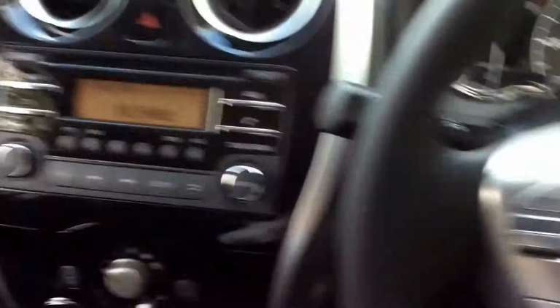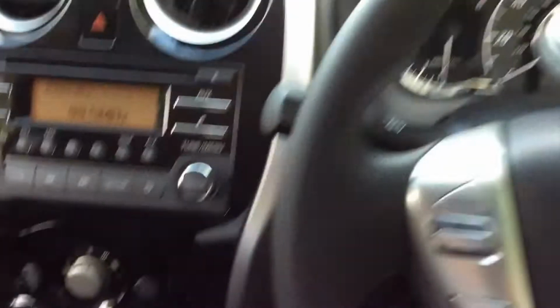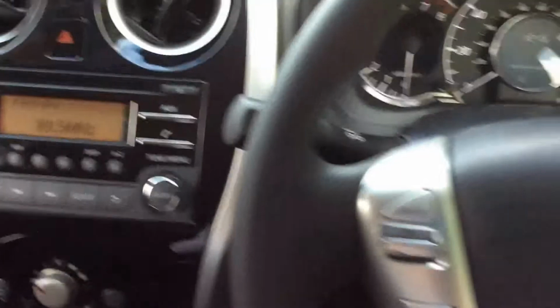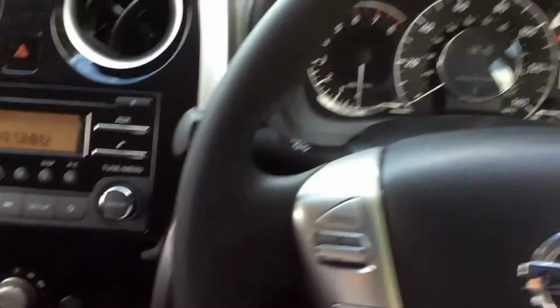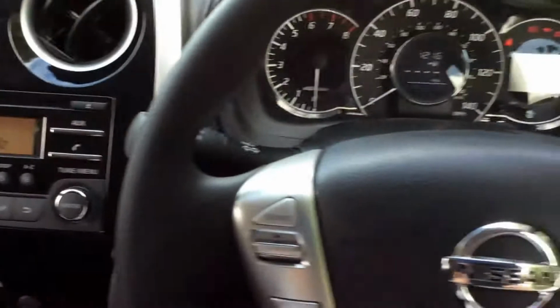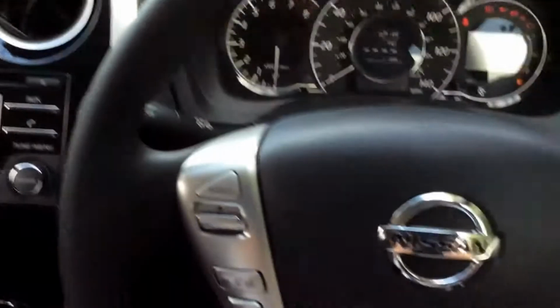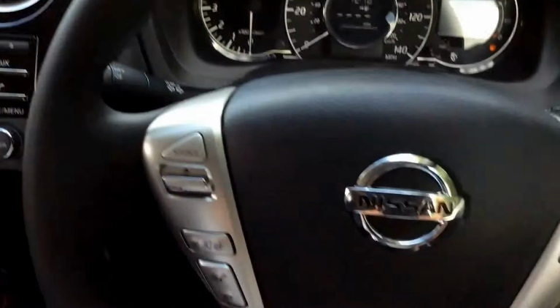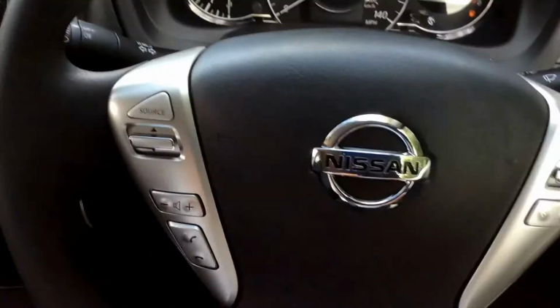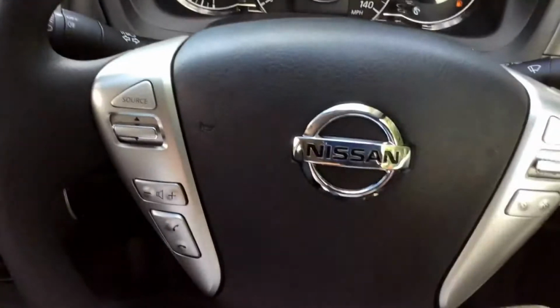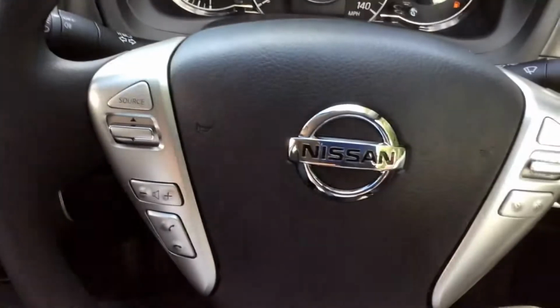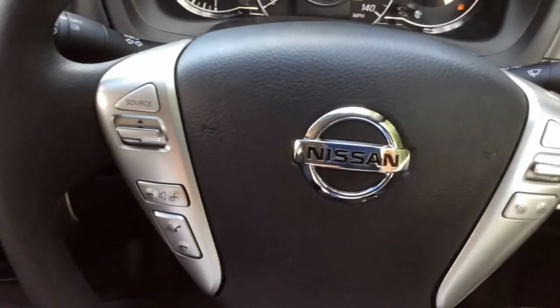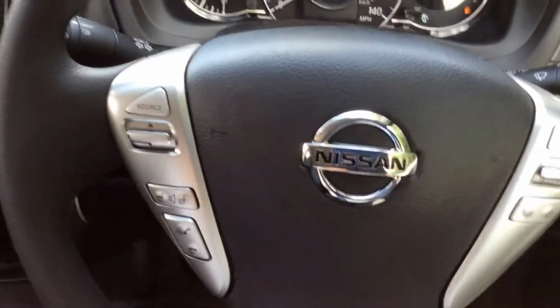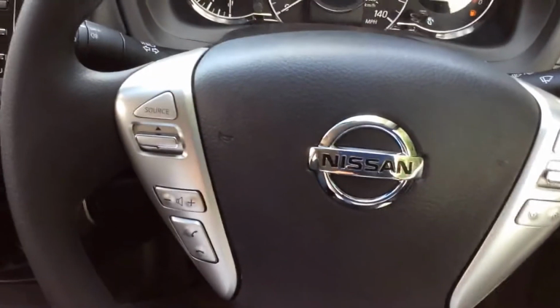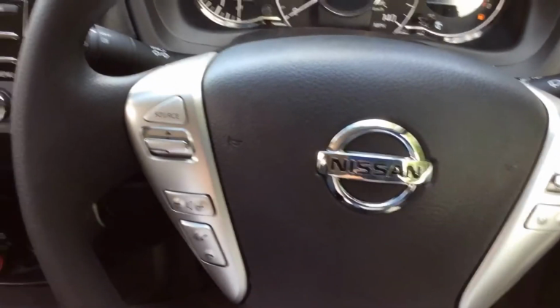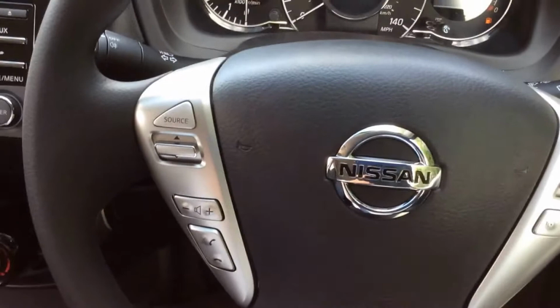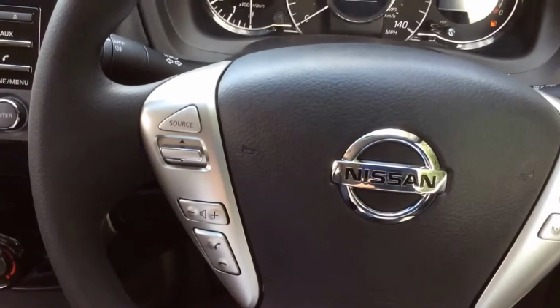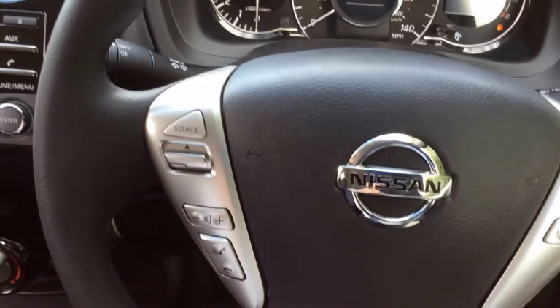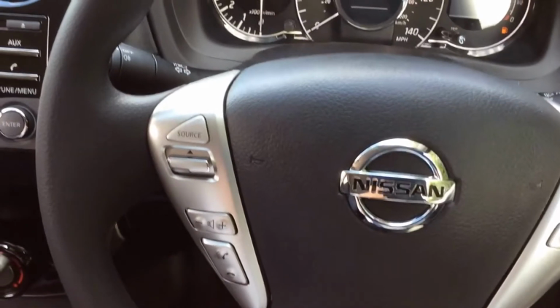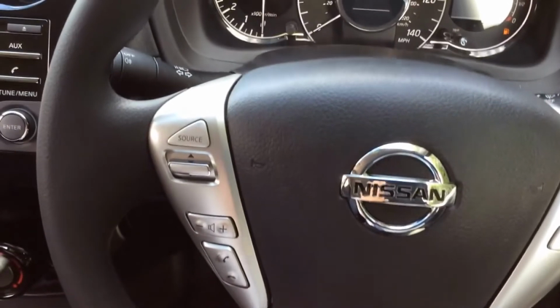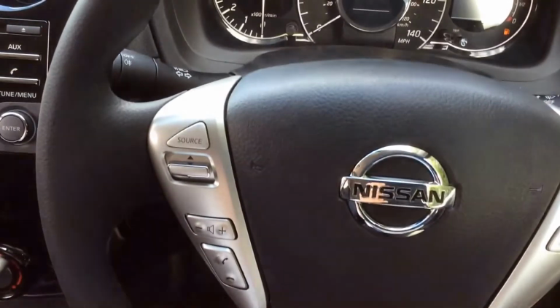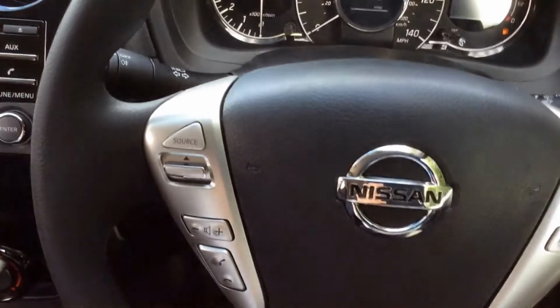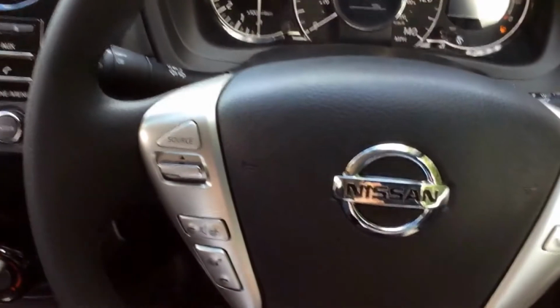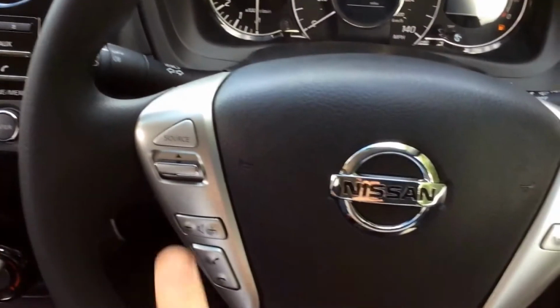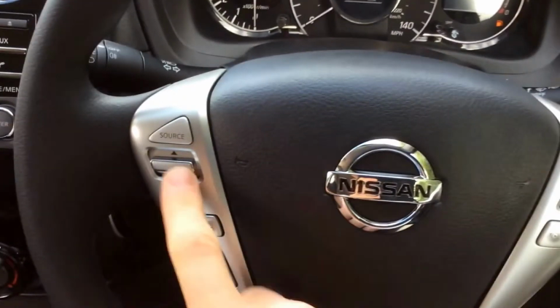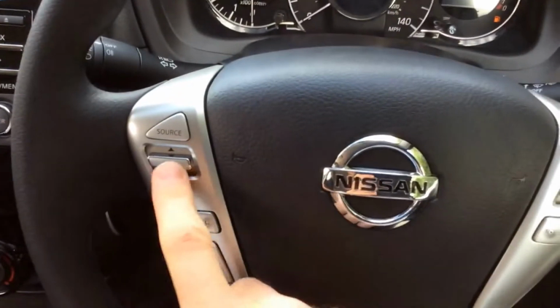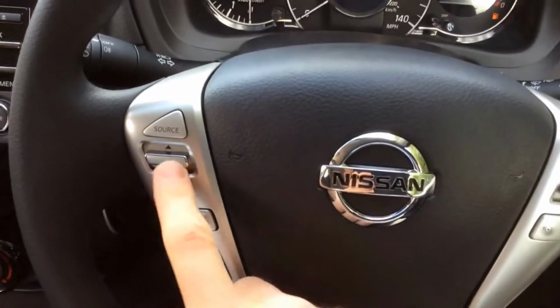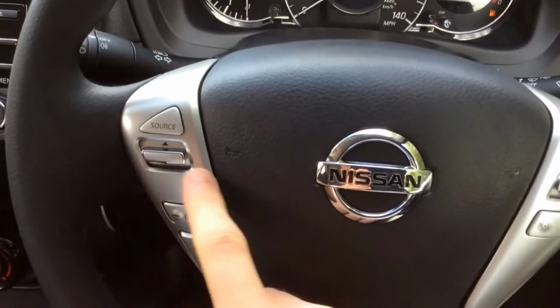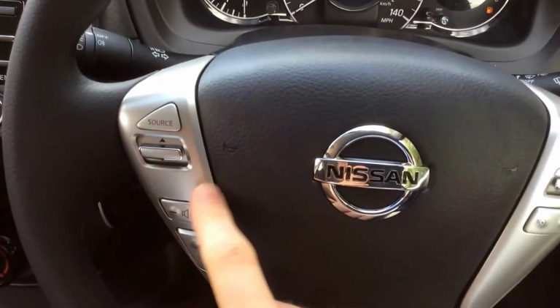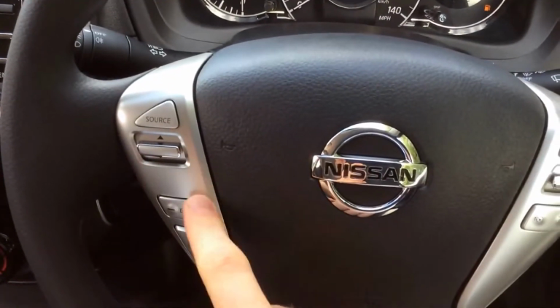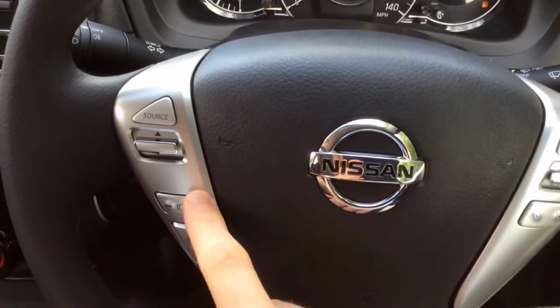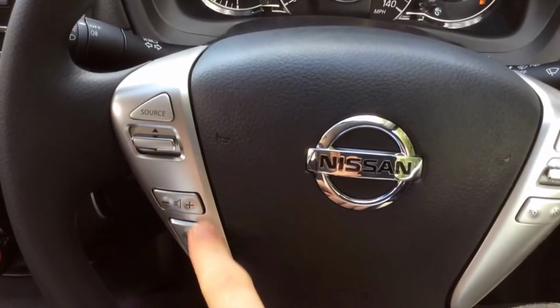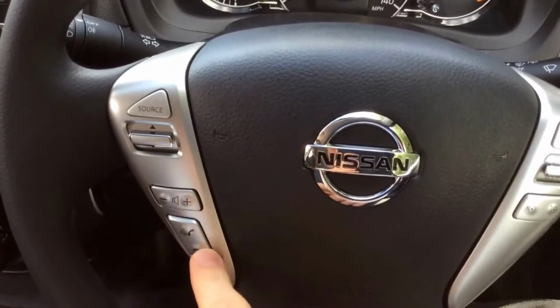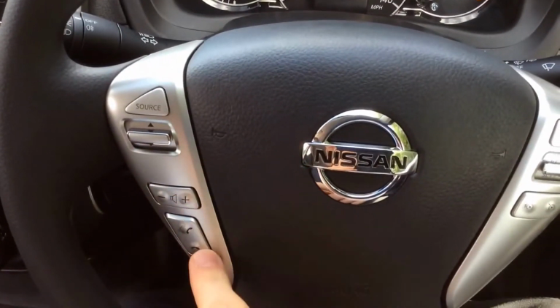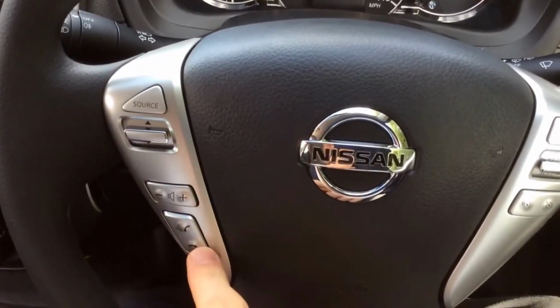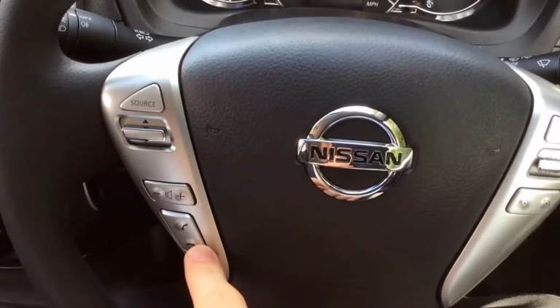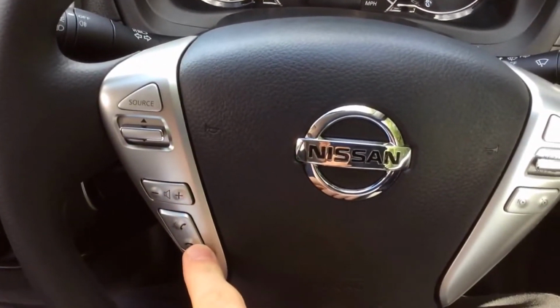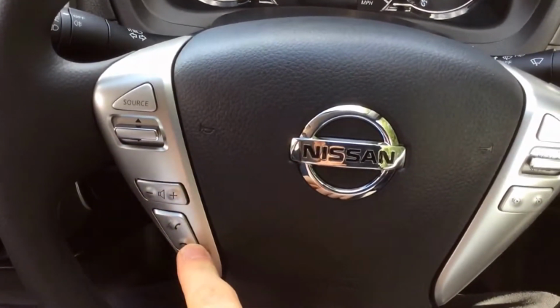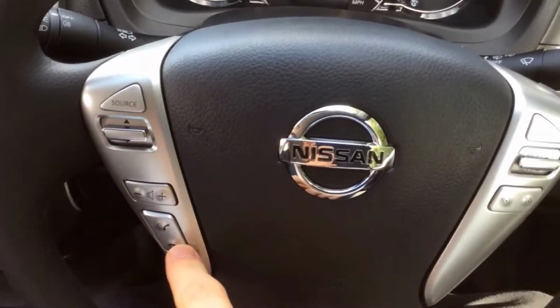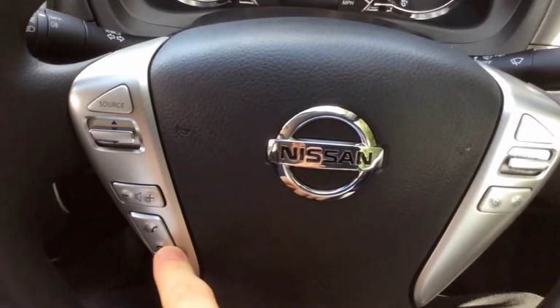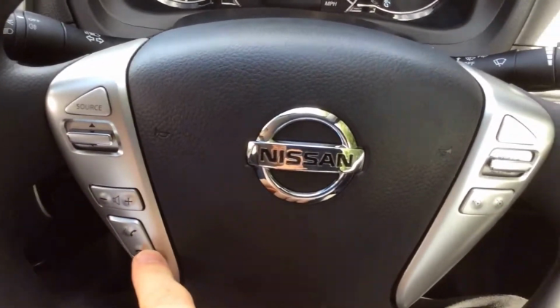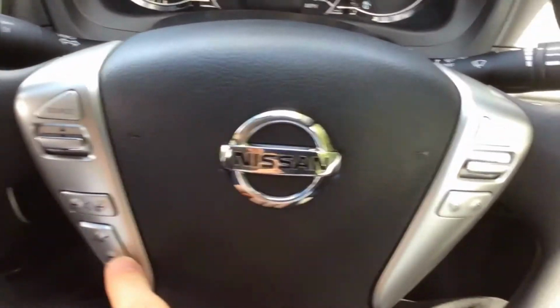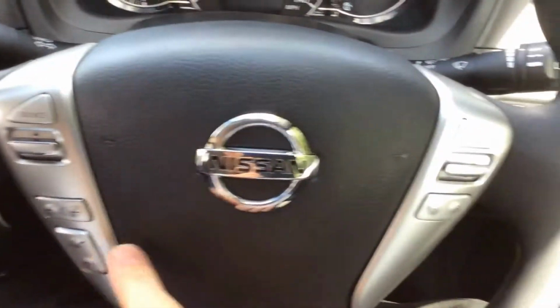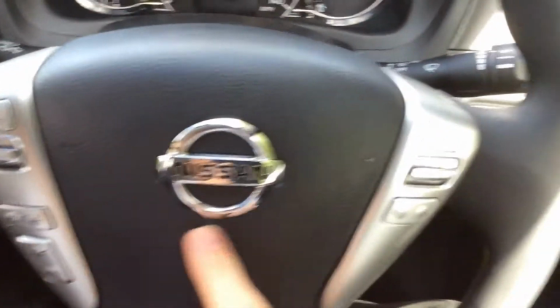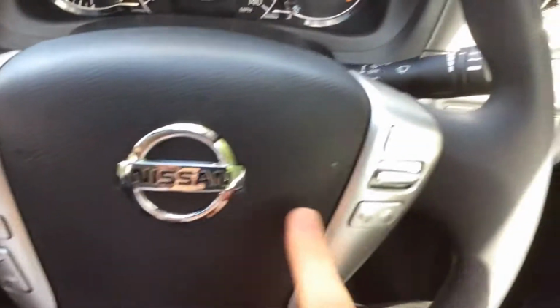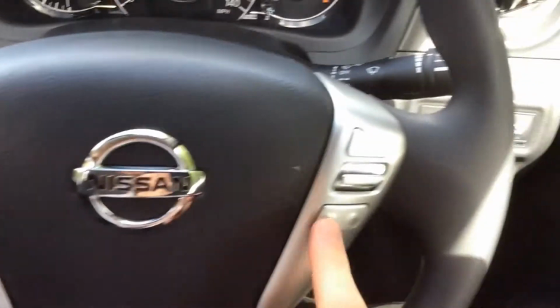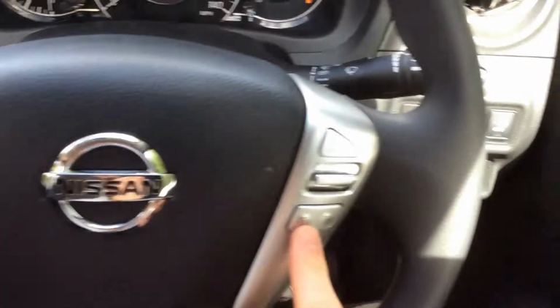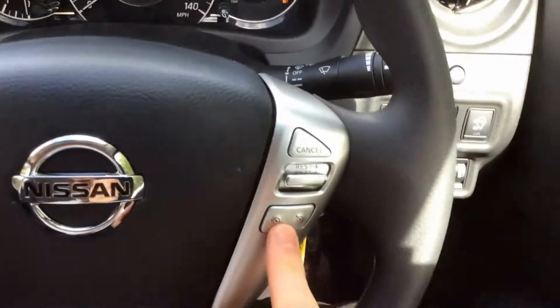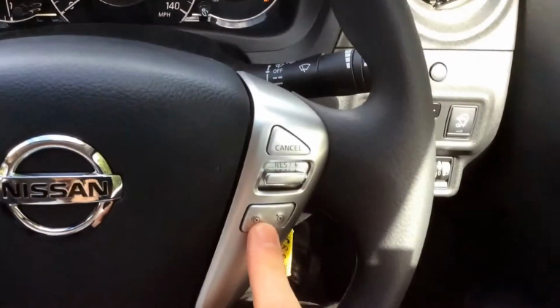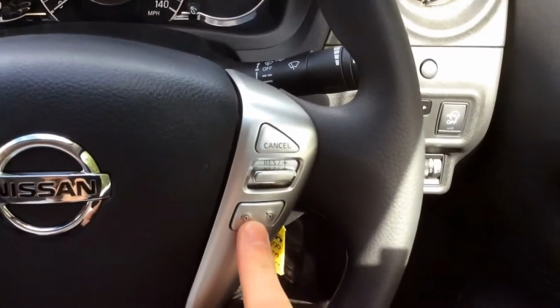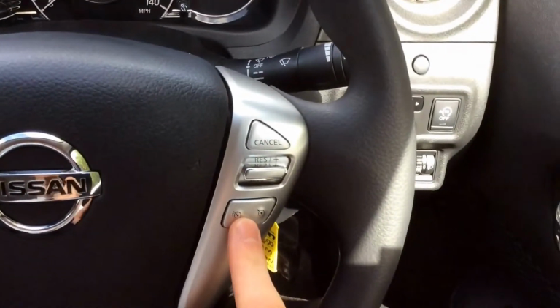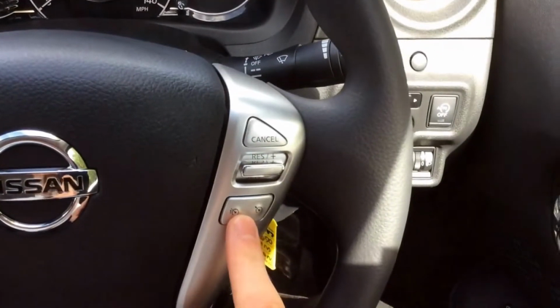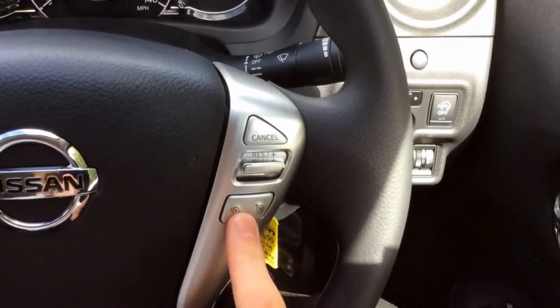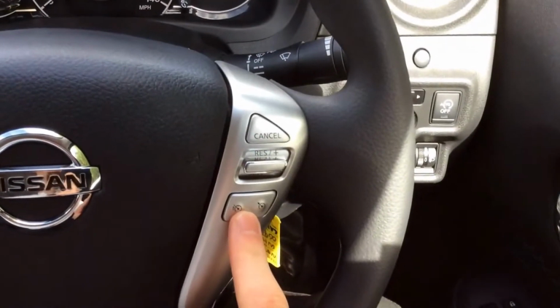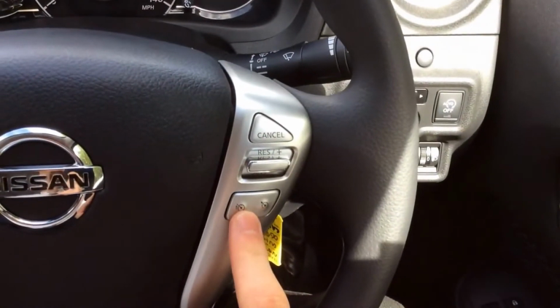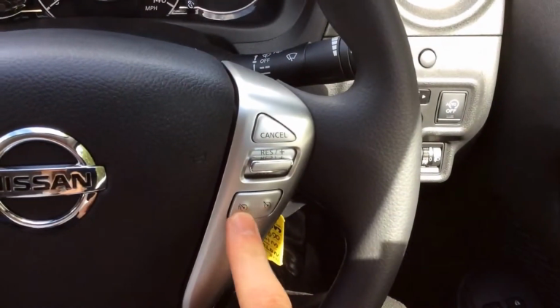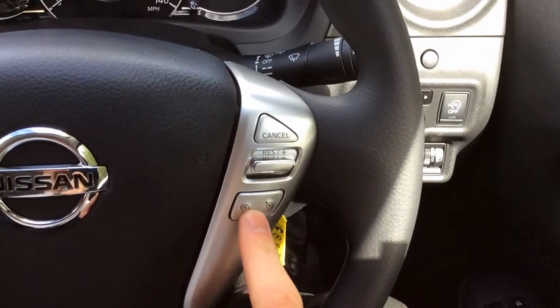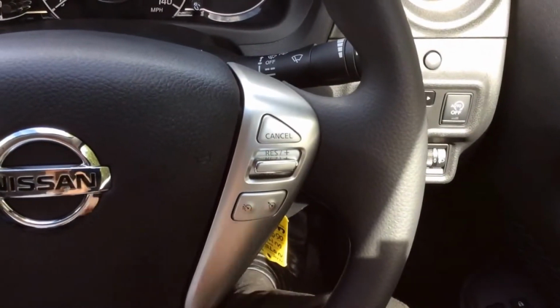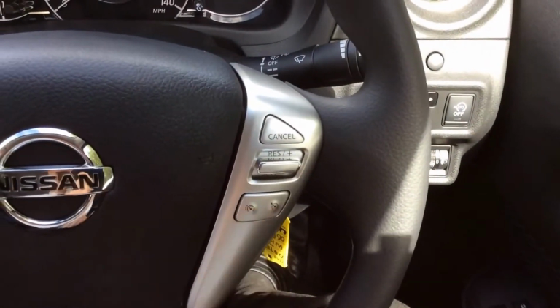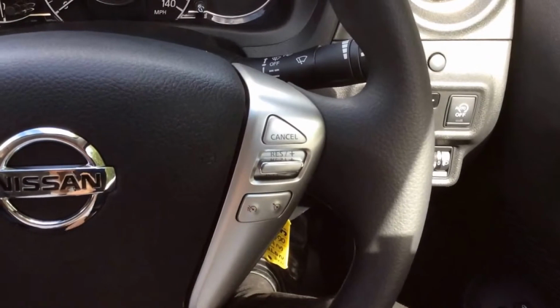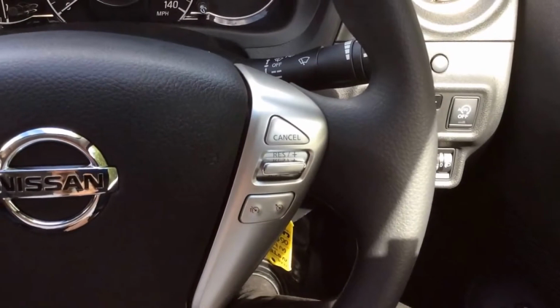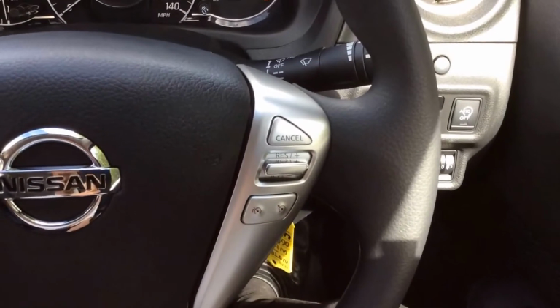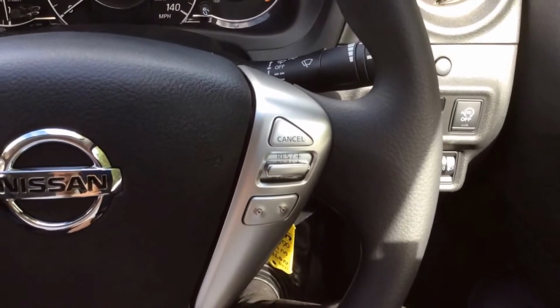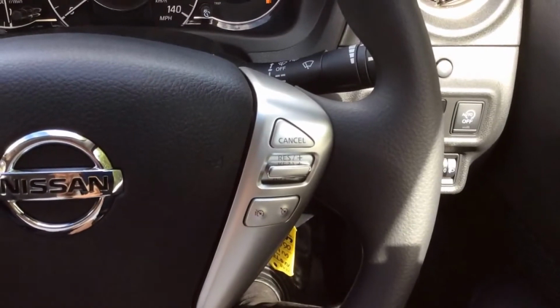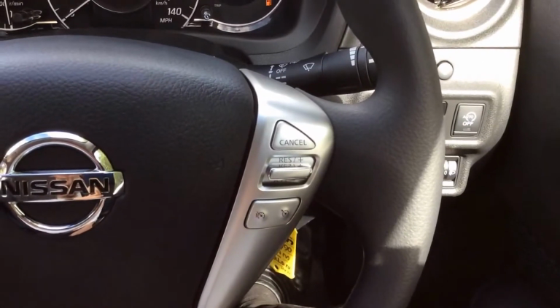On the steering wheel, on the left hand side you have controls for the music, for the volume and for the phone integration system. And on the right hand side you have controls for the speed limiter and cruise control.